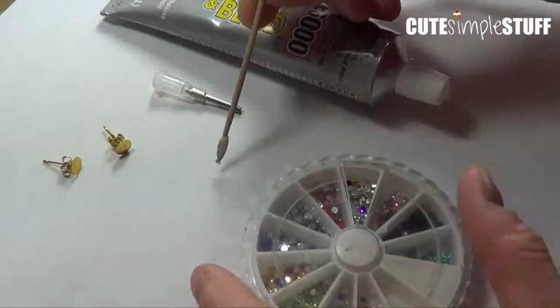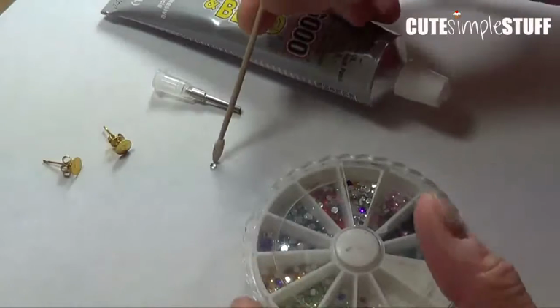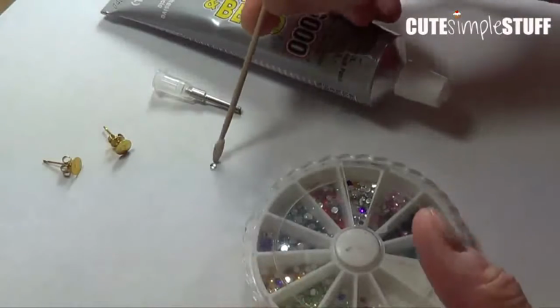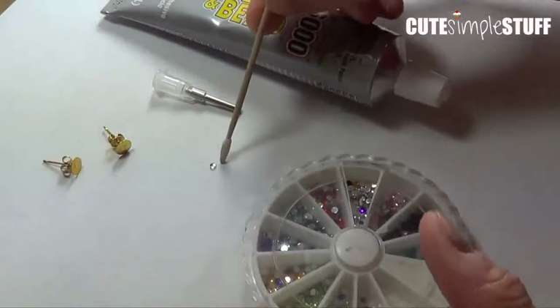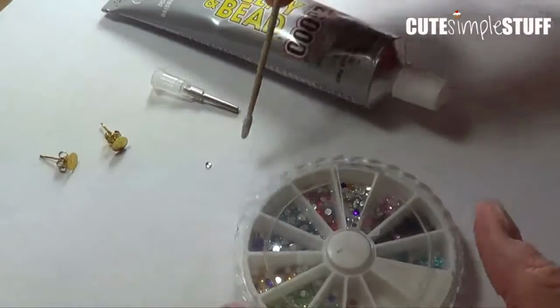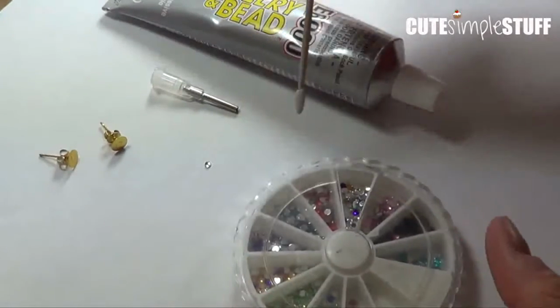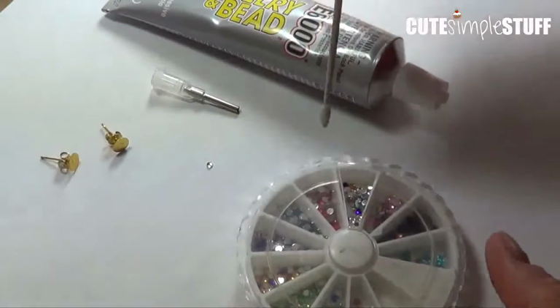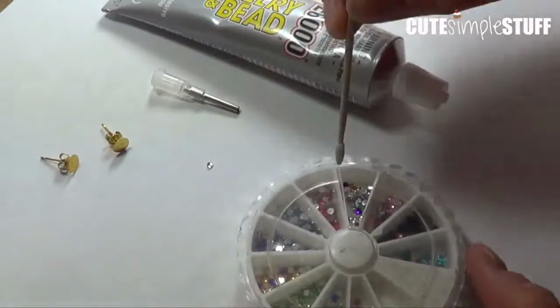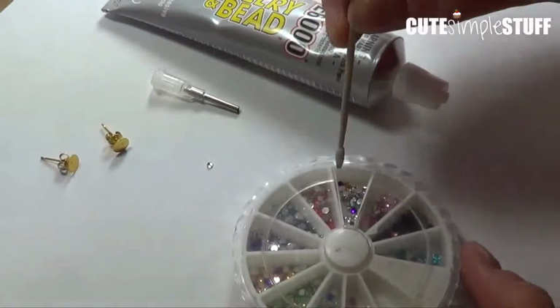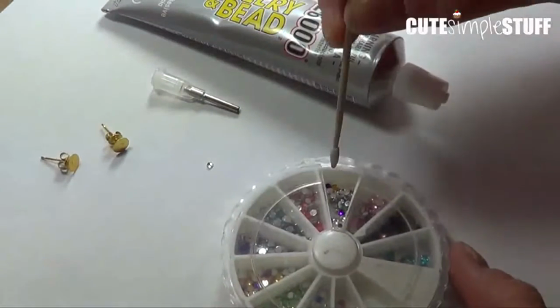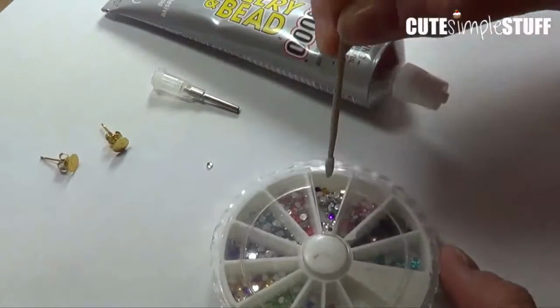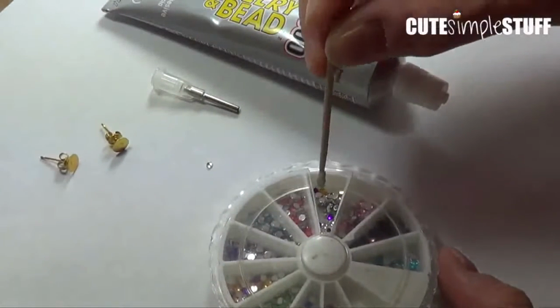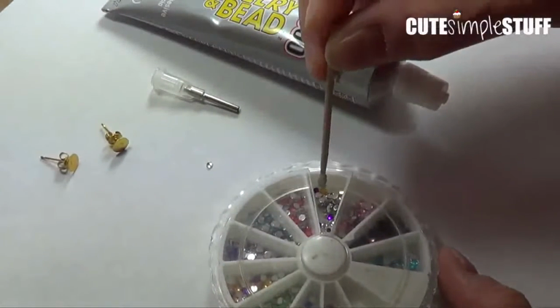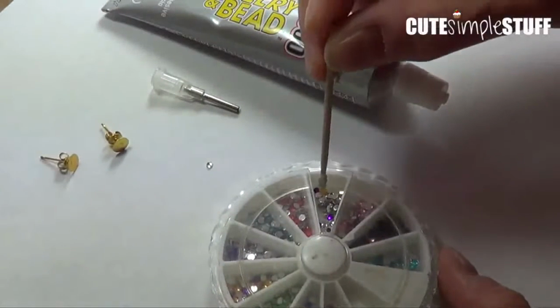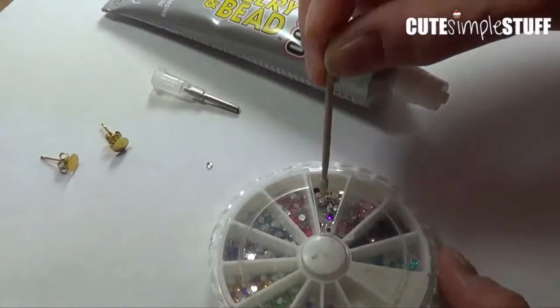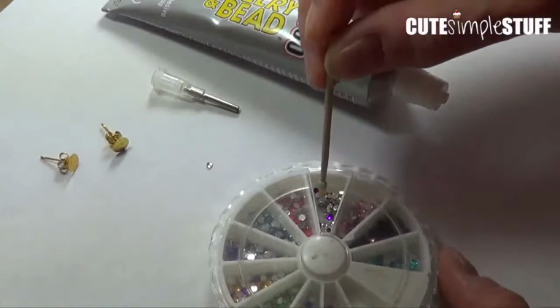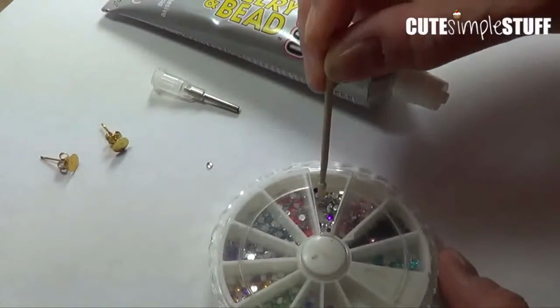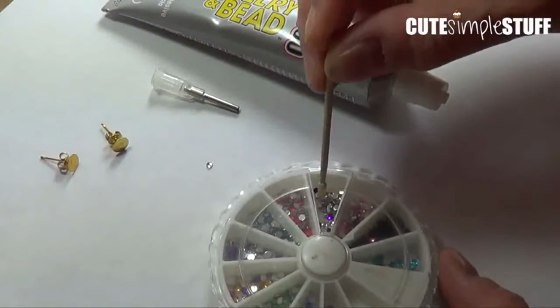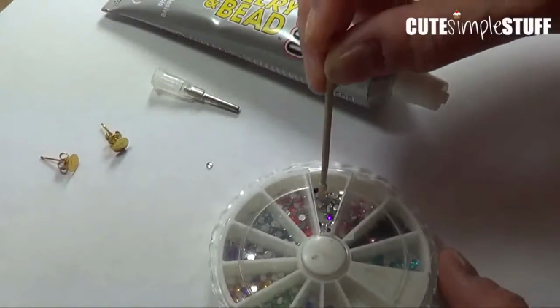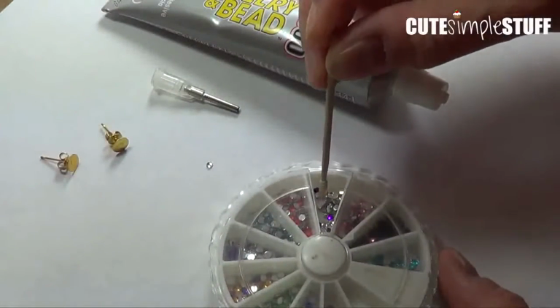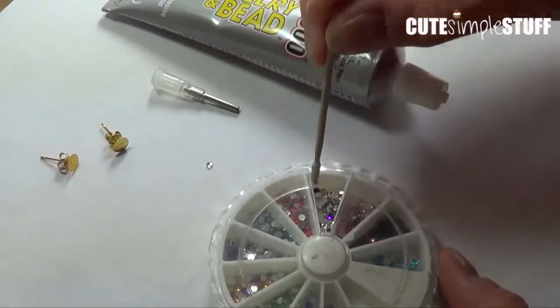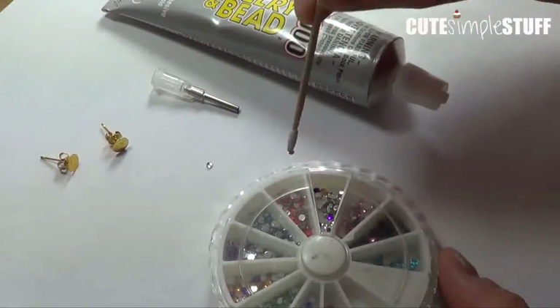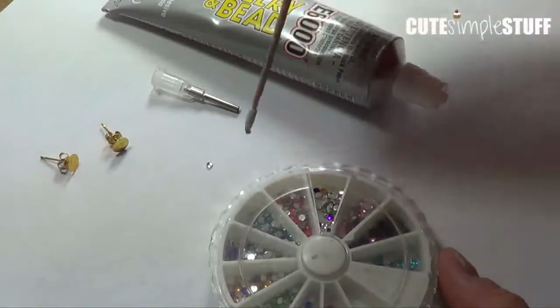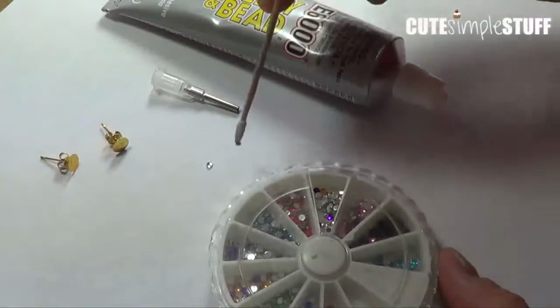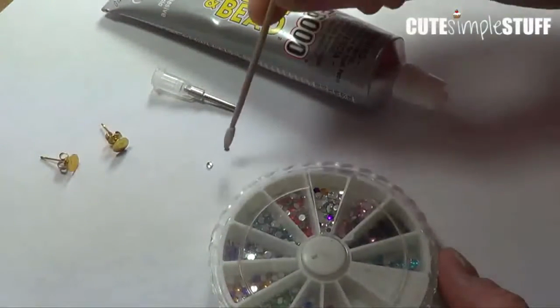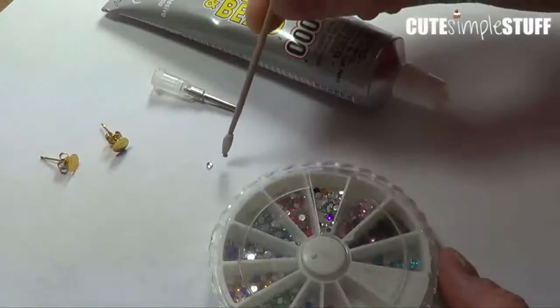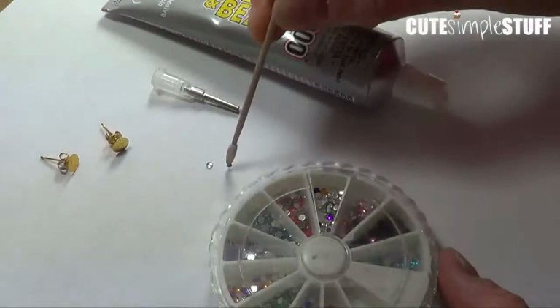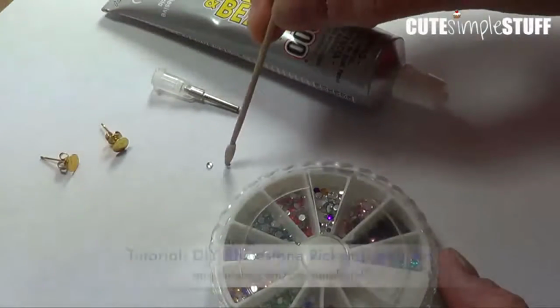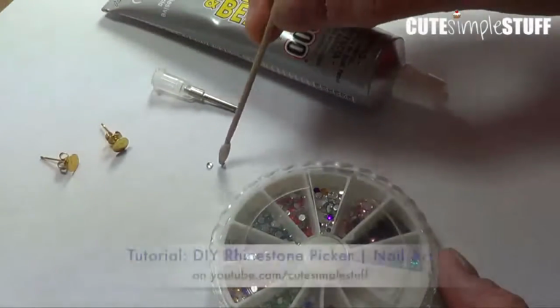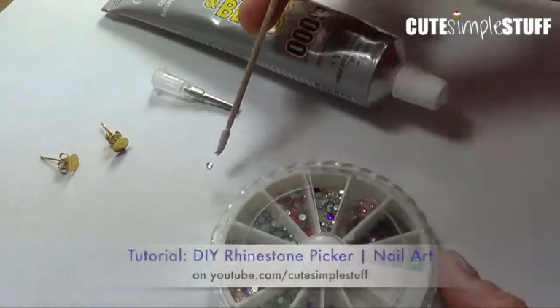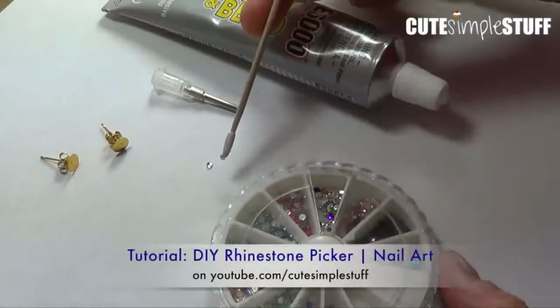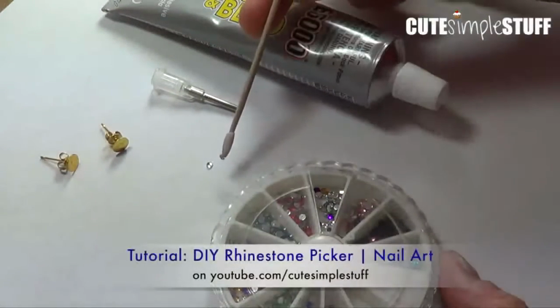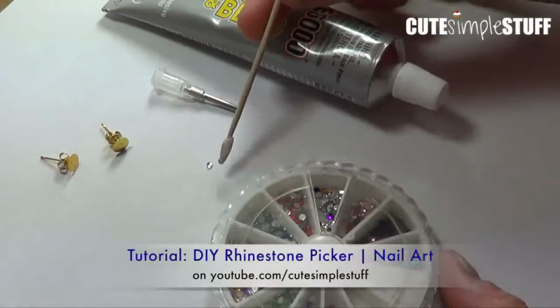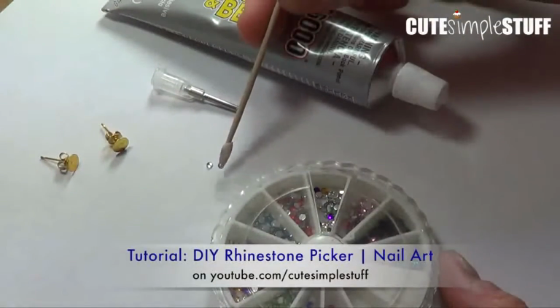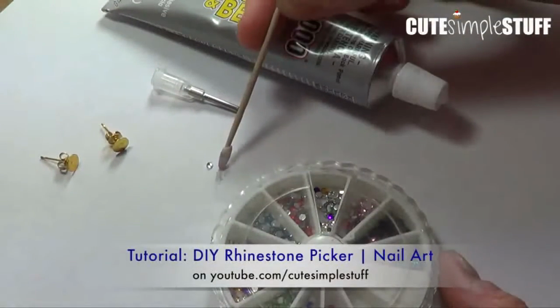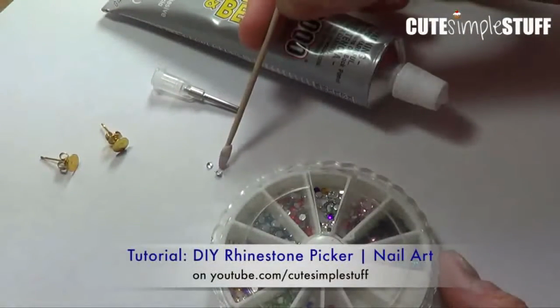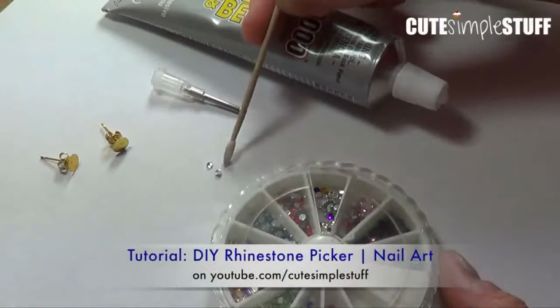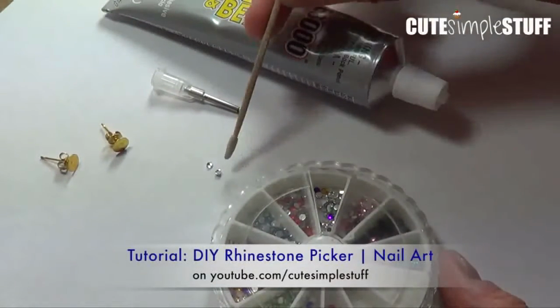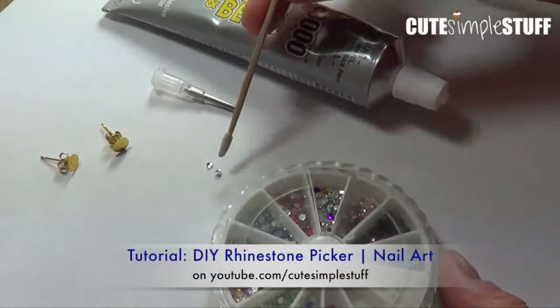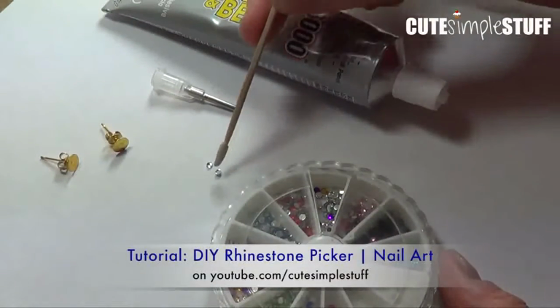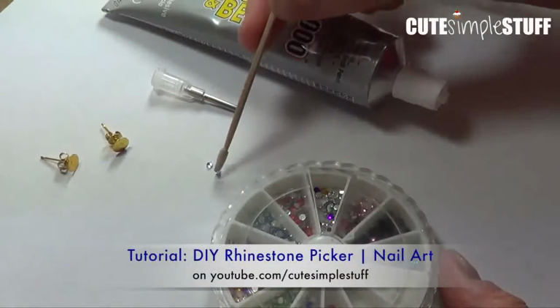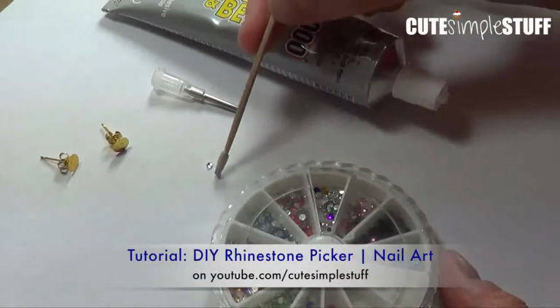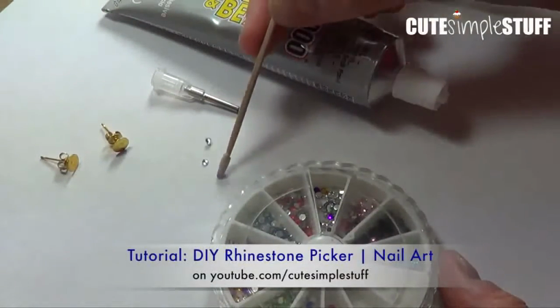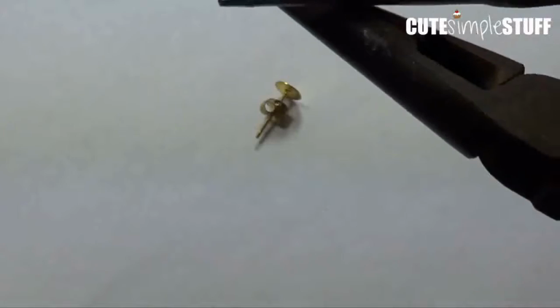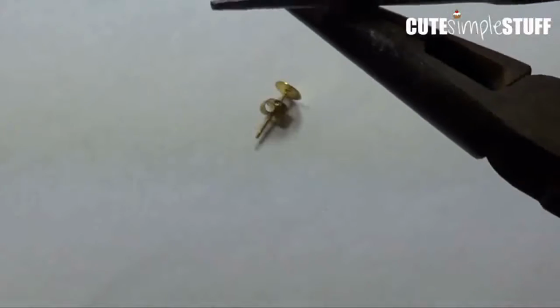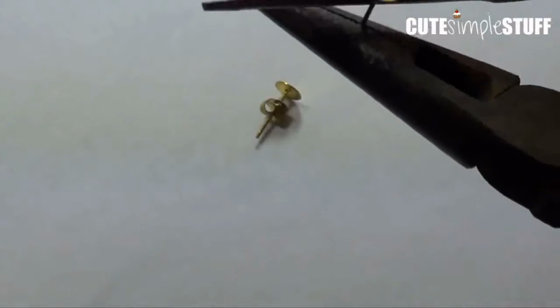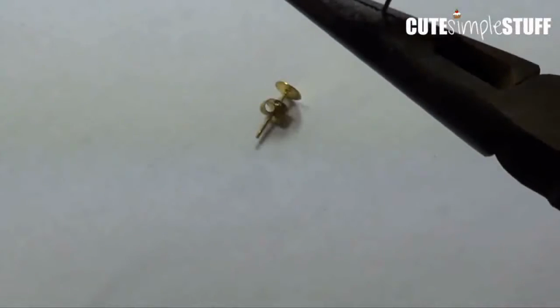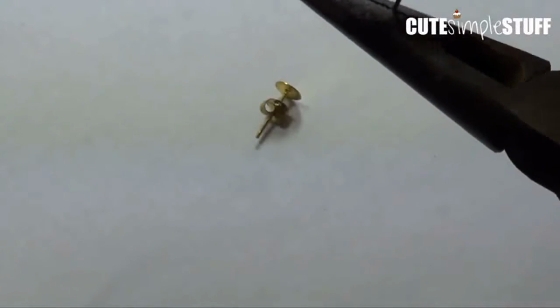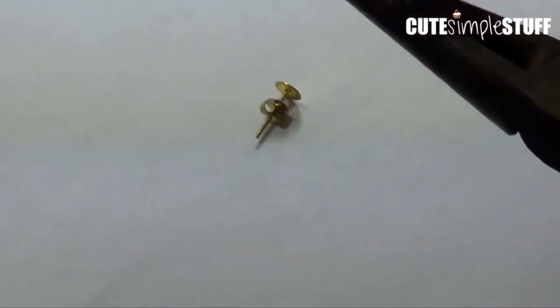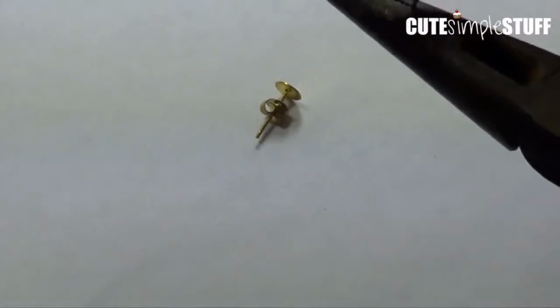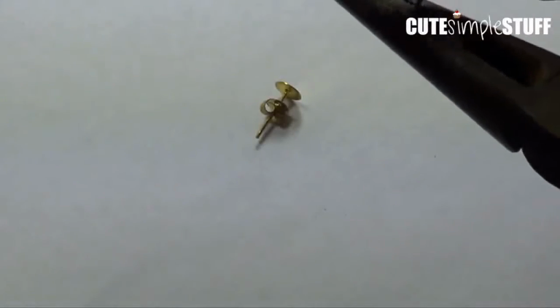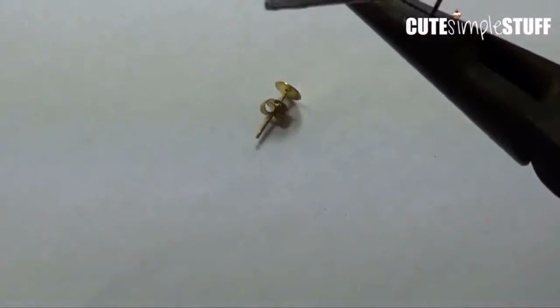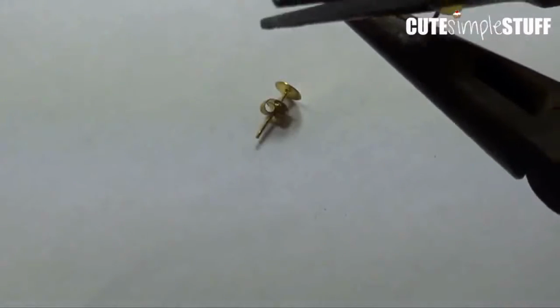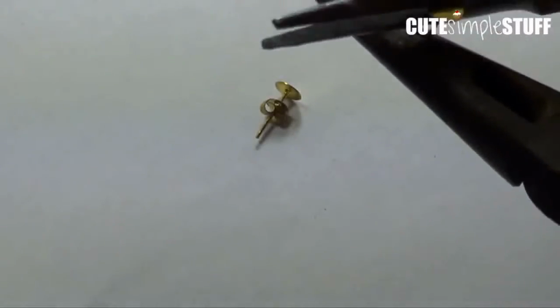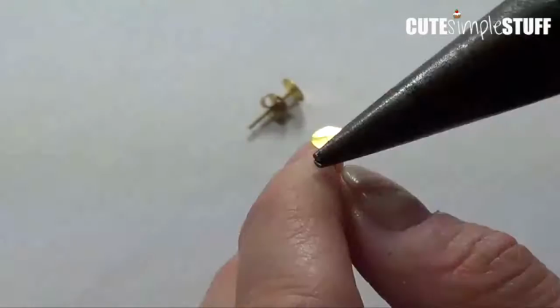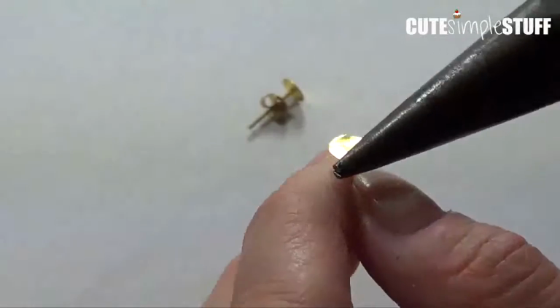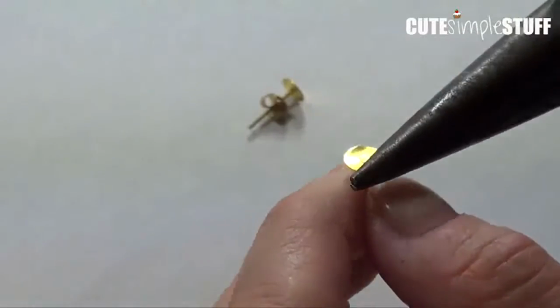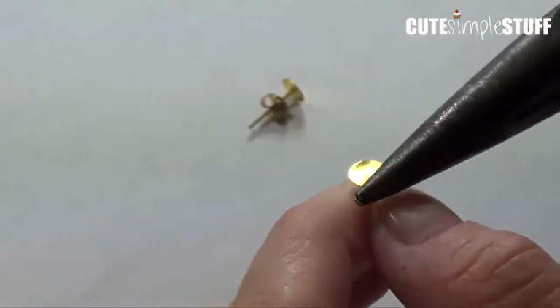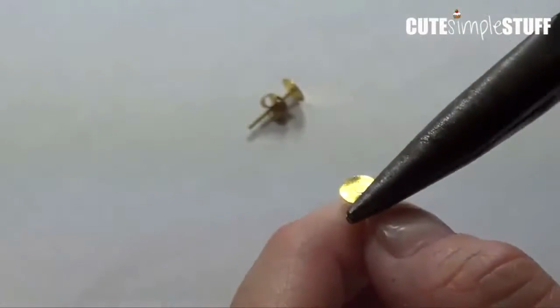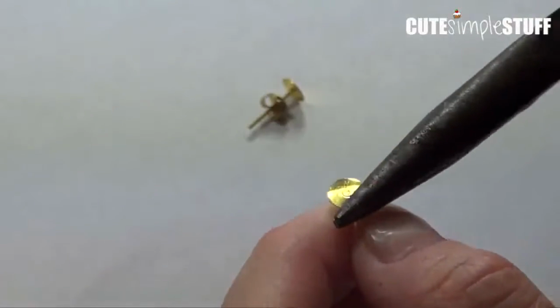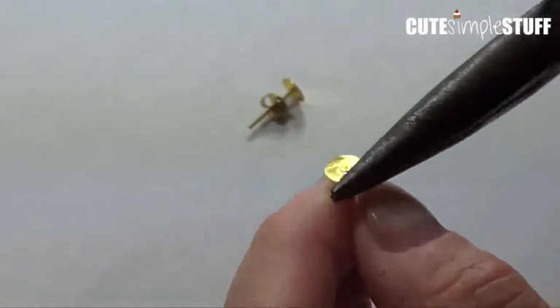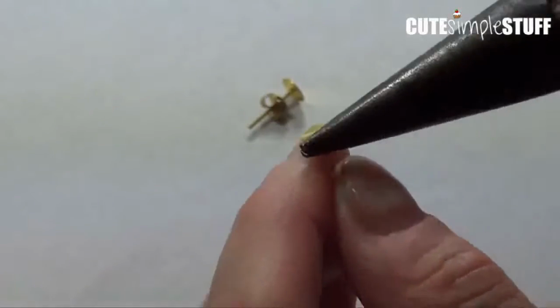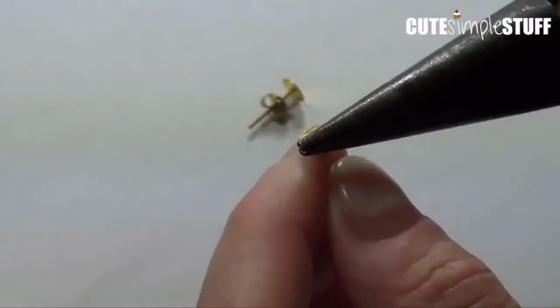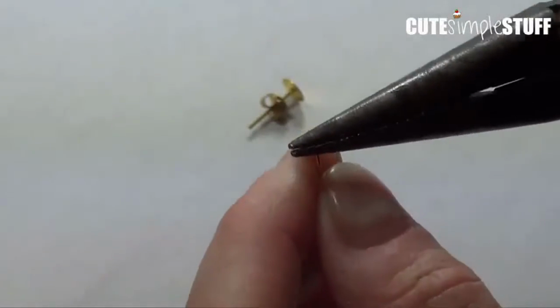Welcome to my channel. Today we're going to be making some mini stud earrings. I have two previous projects on my channel — I'm going to link them below.